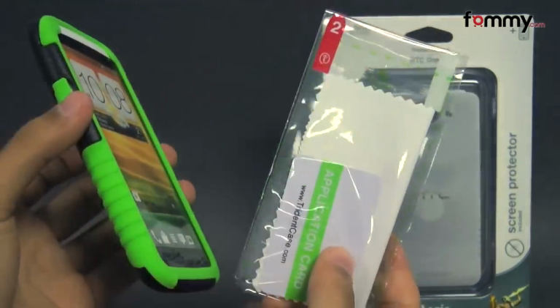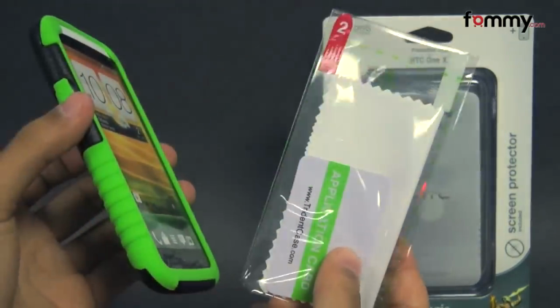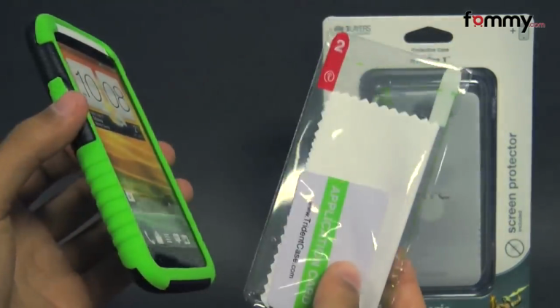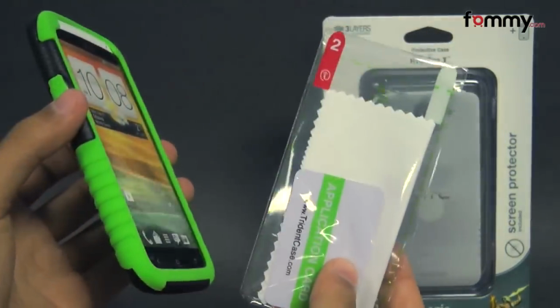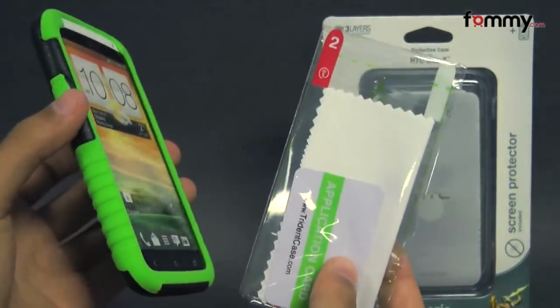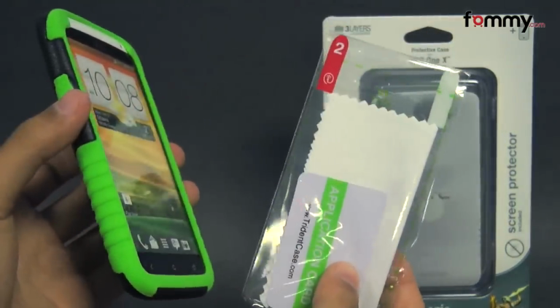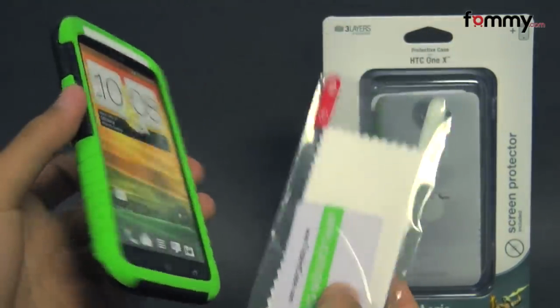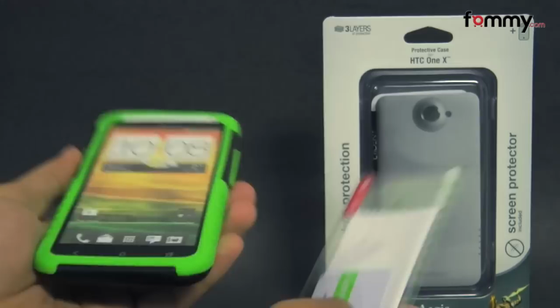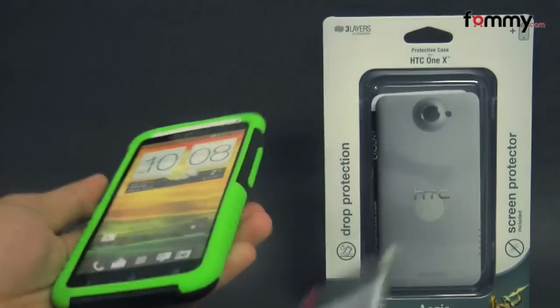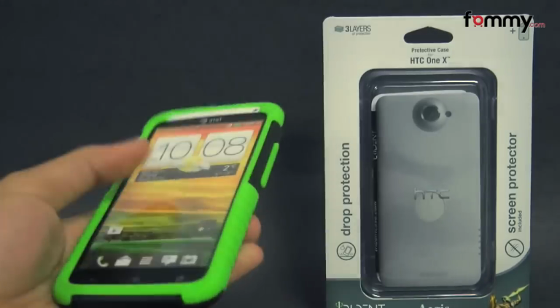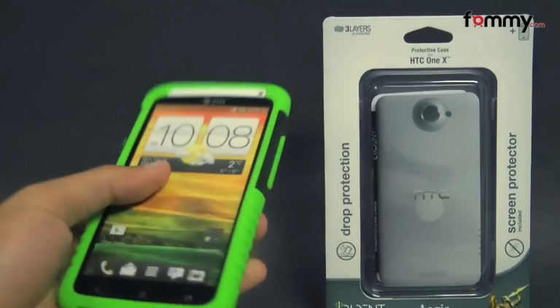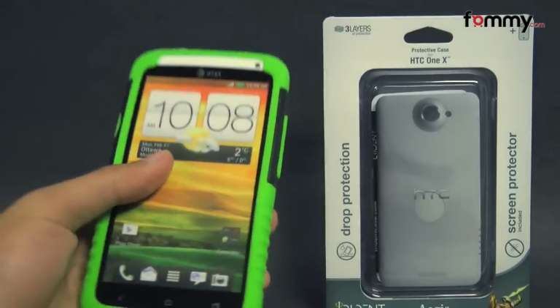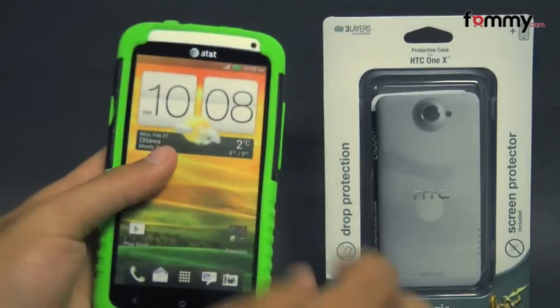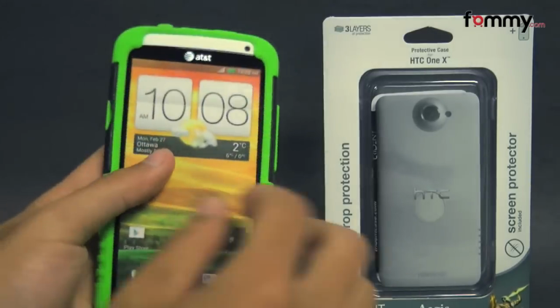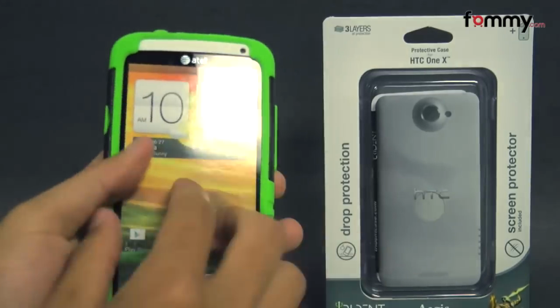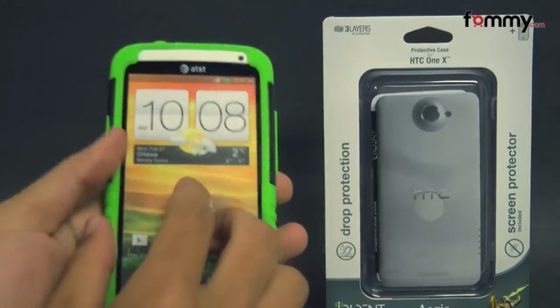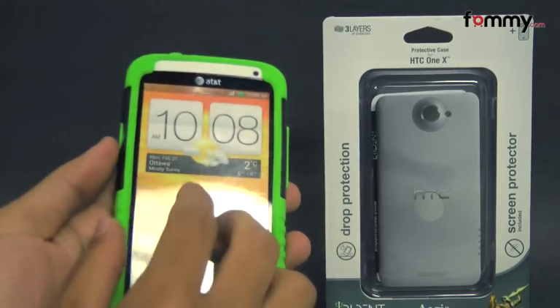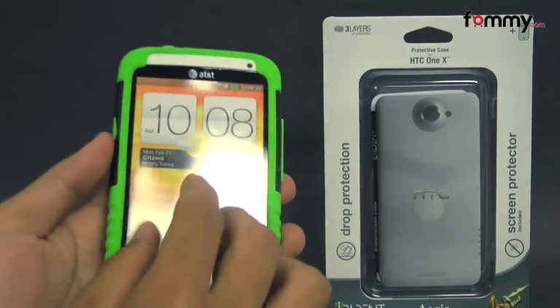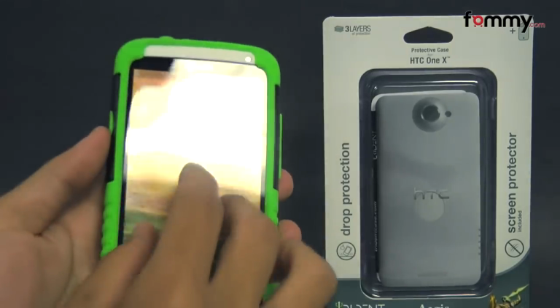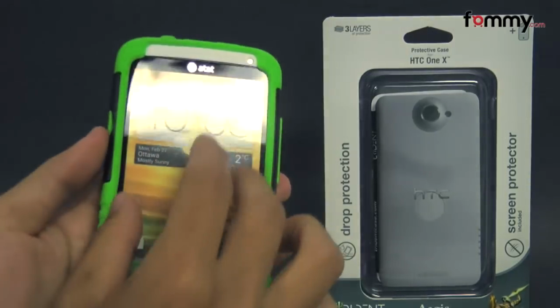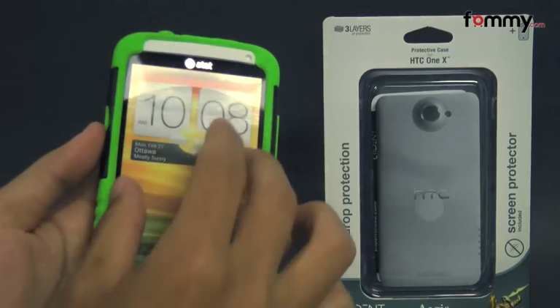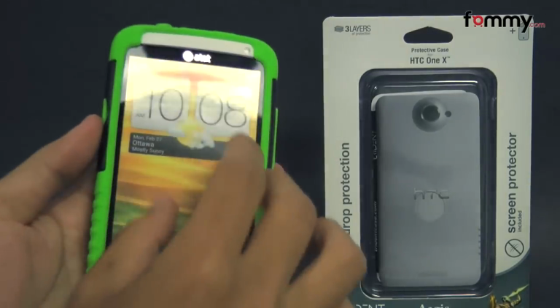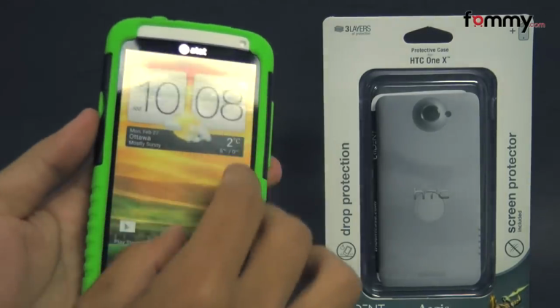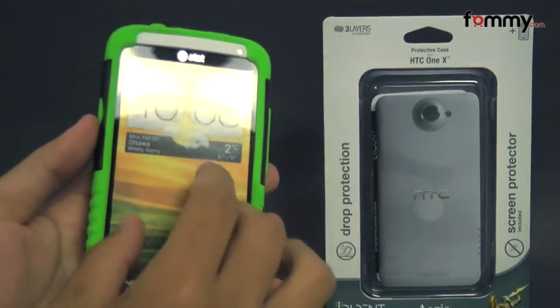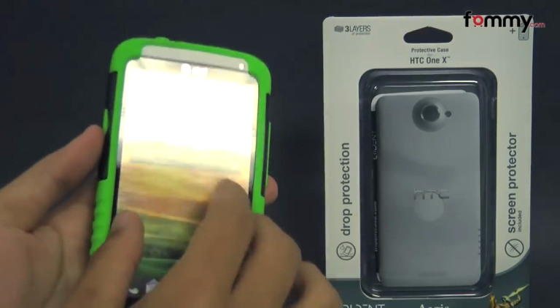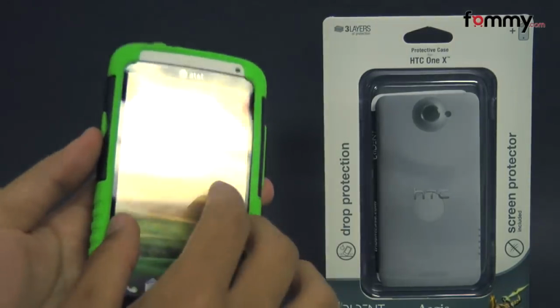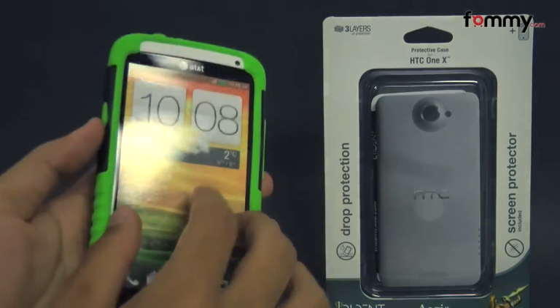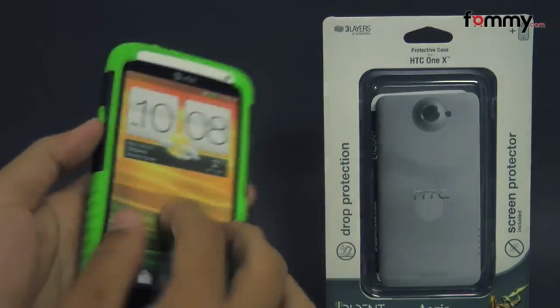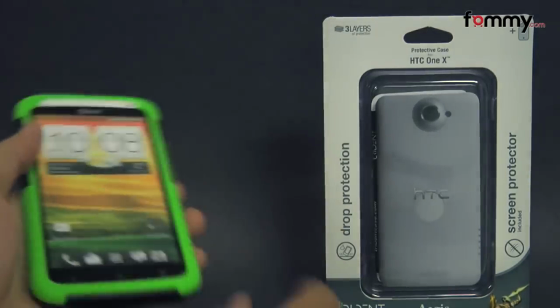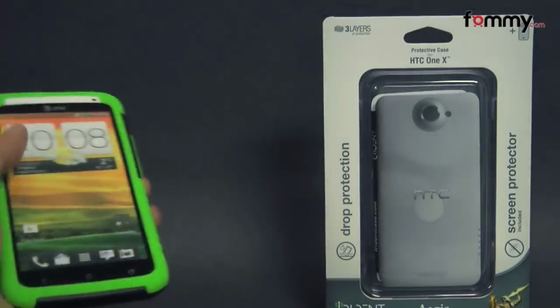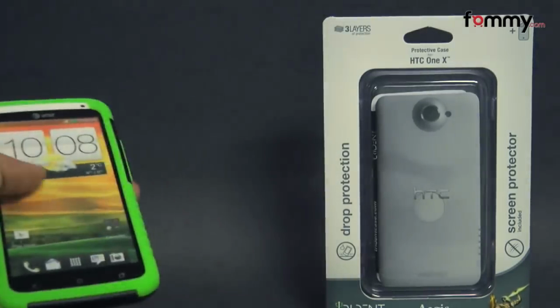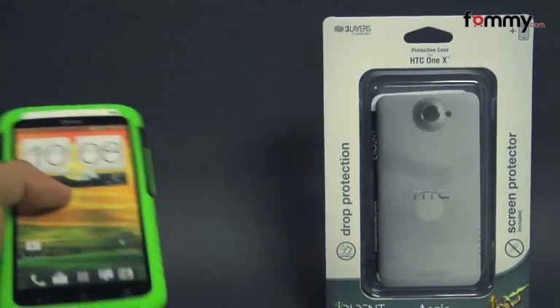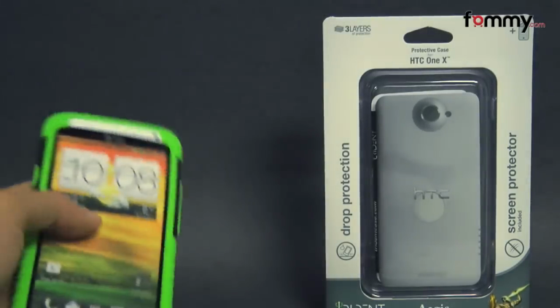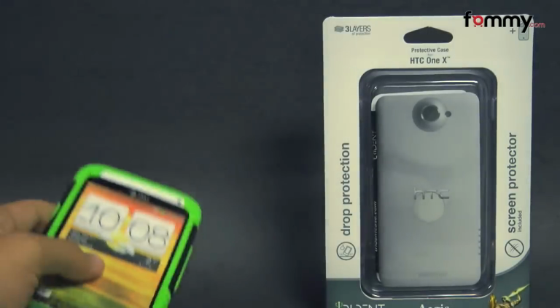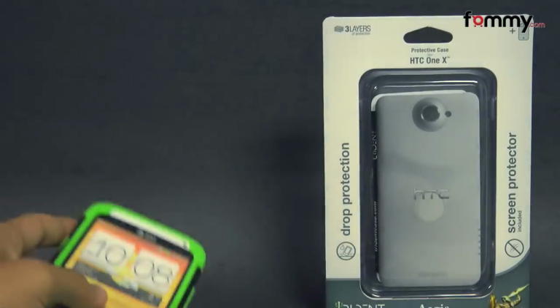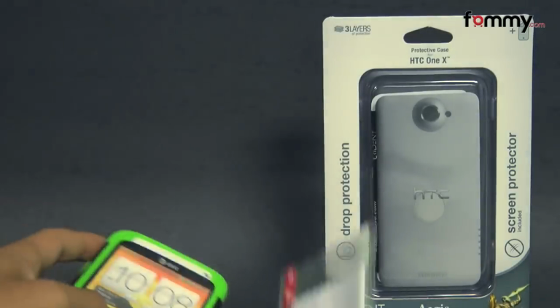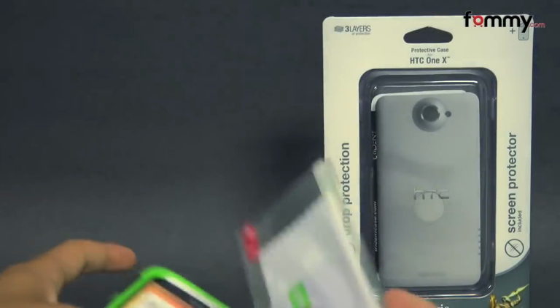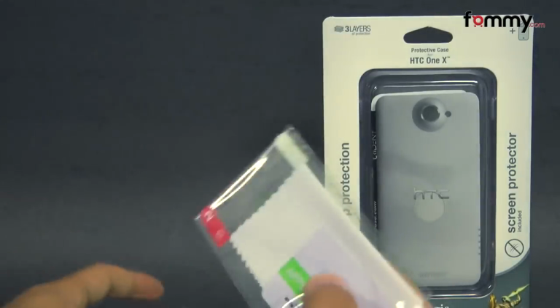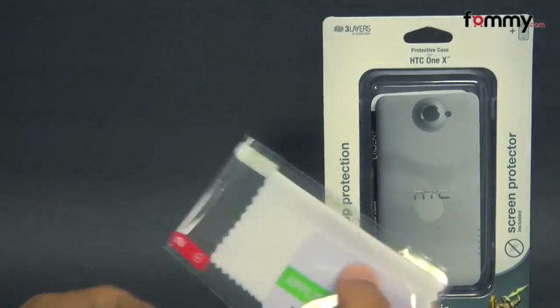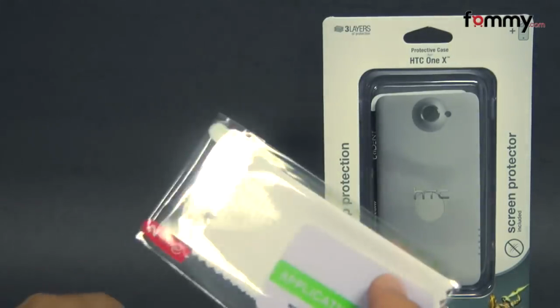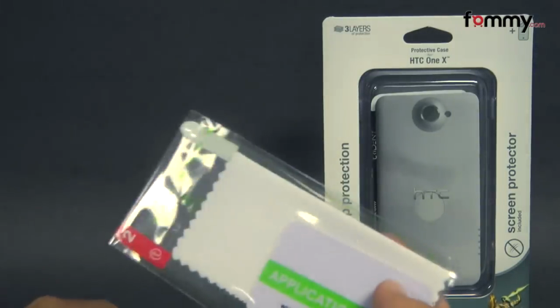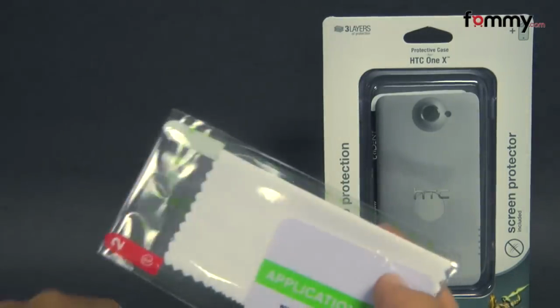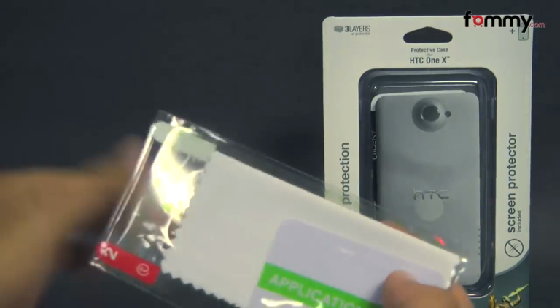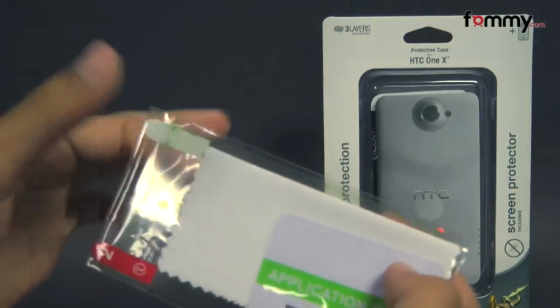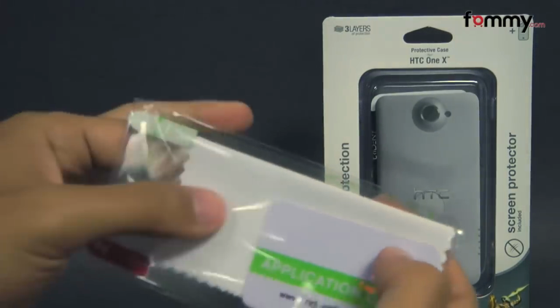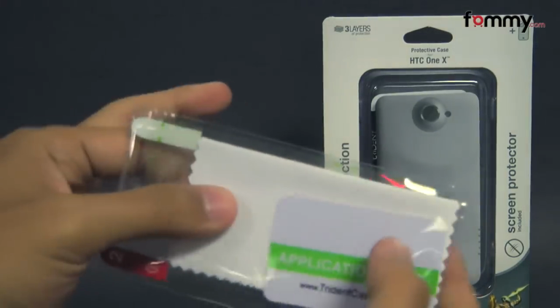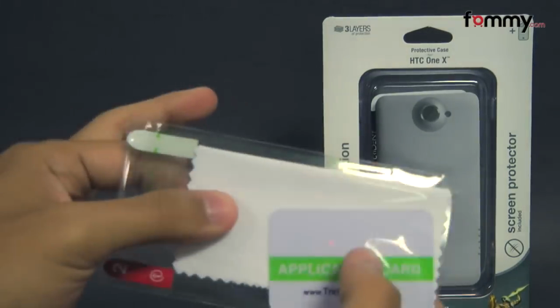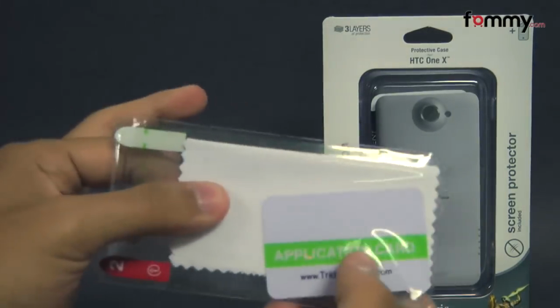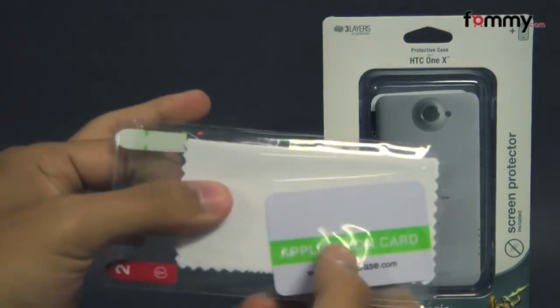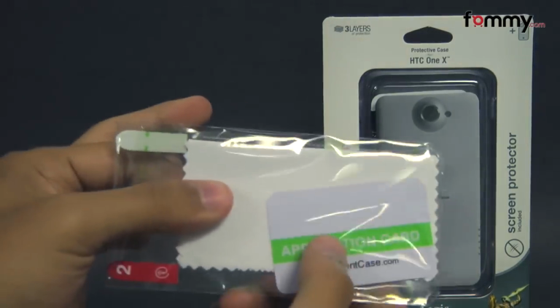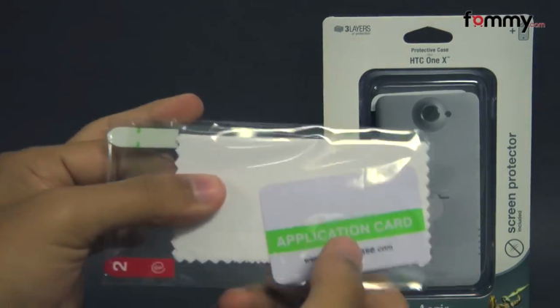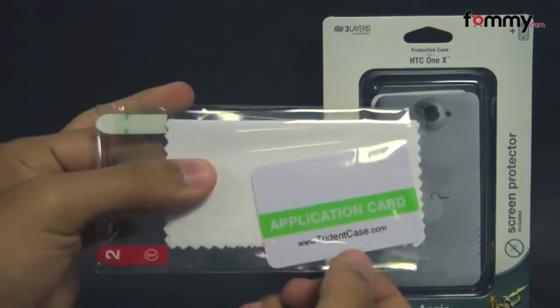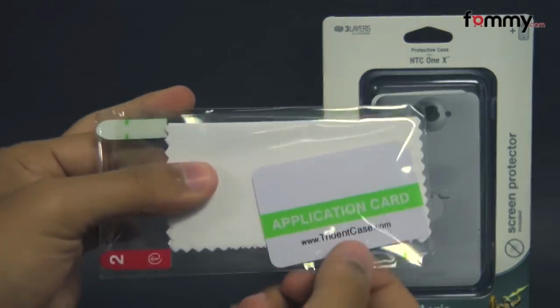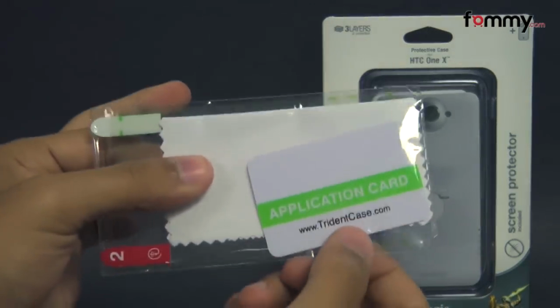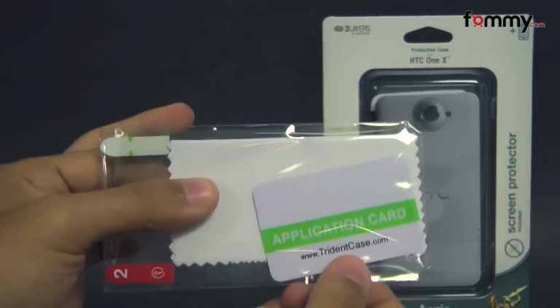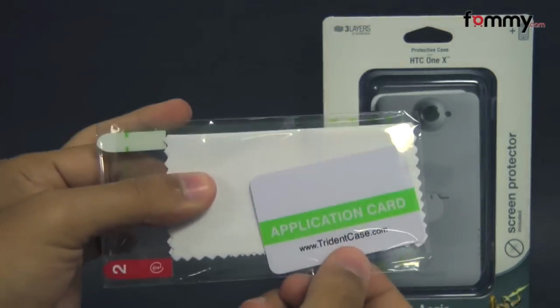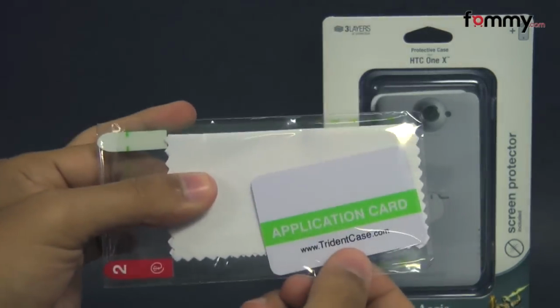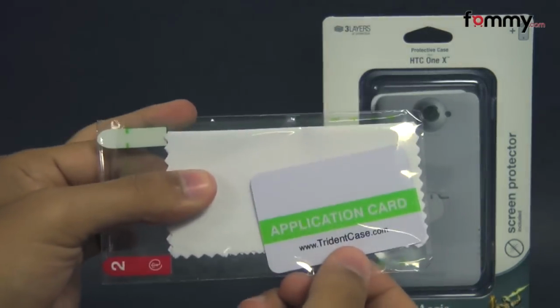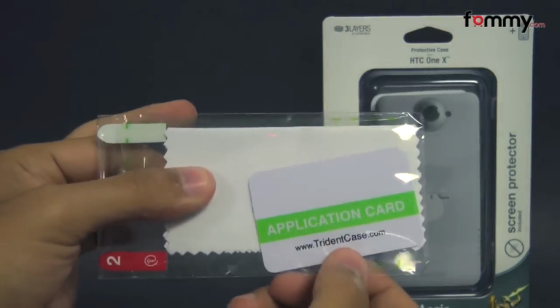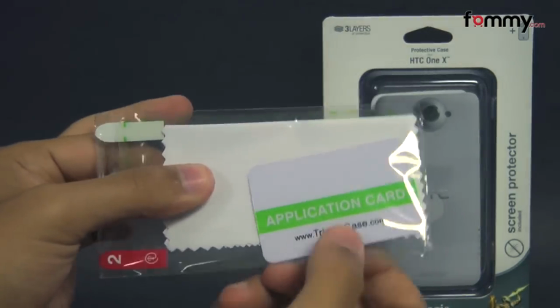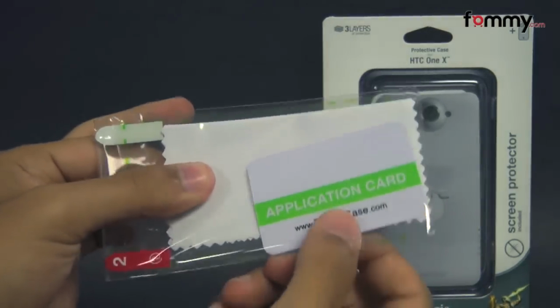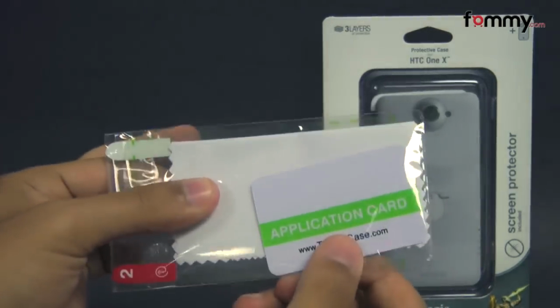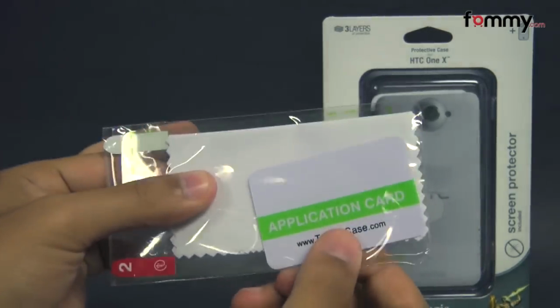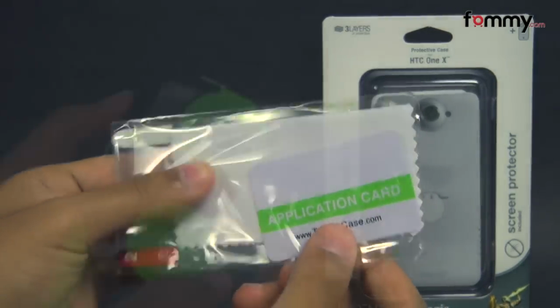The Aegis also comes with a screen protector to protect the touchscreen on your device, and it also comes with a cleaning cloth and an application card to apply it.